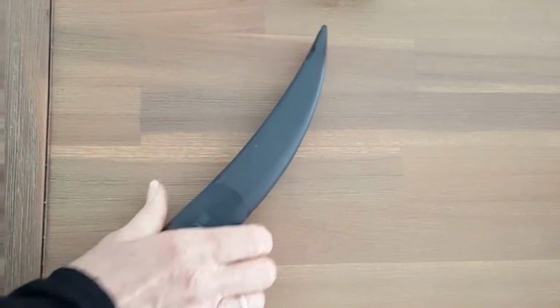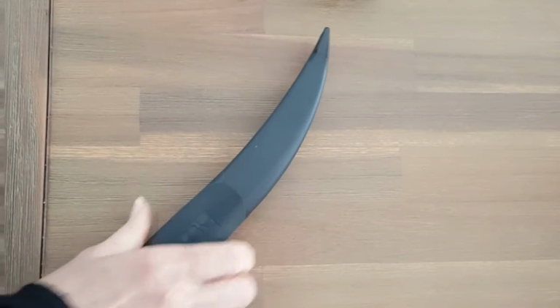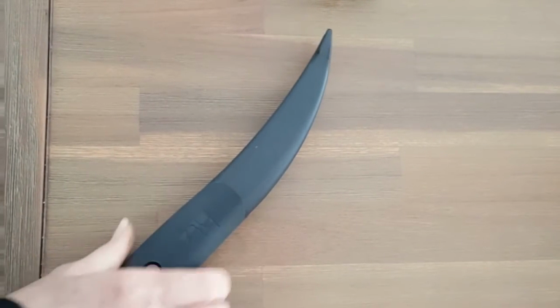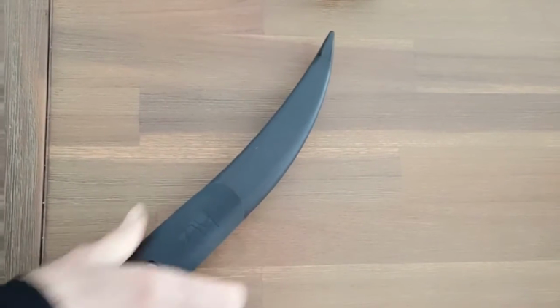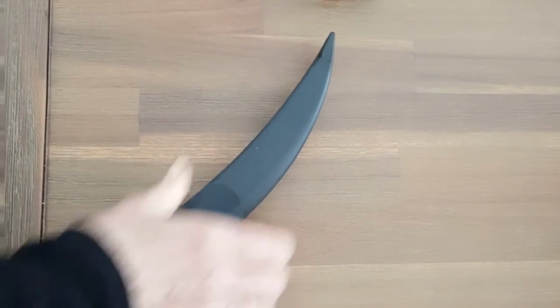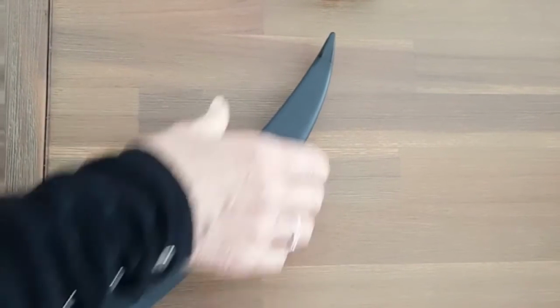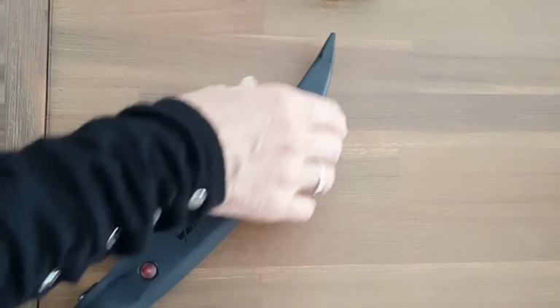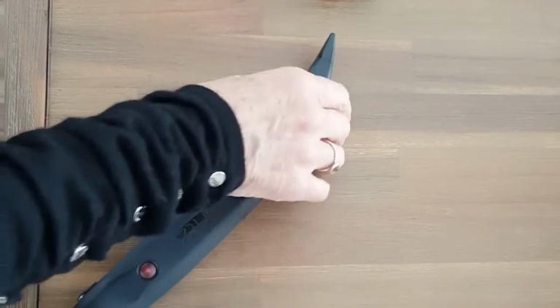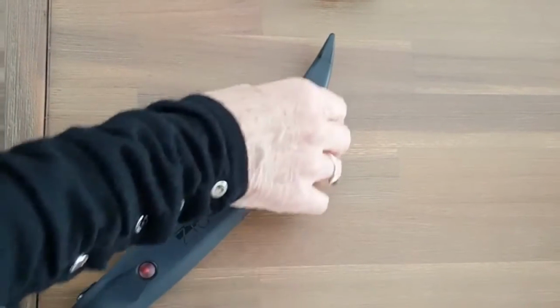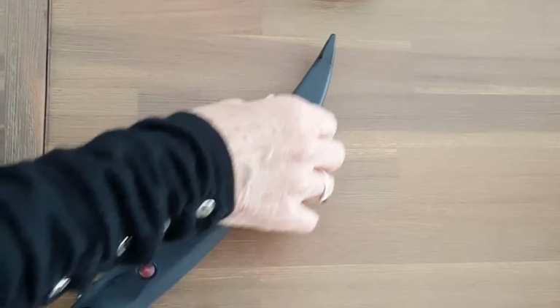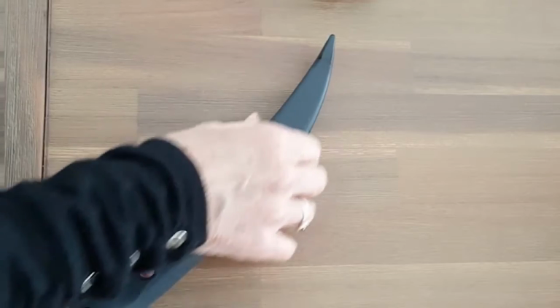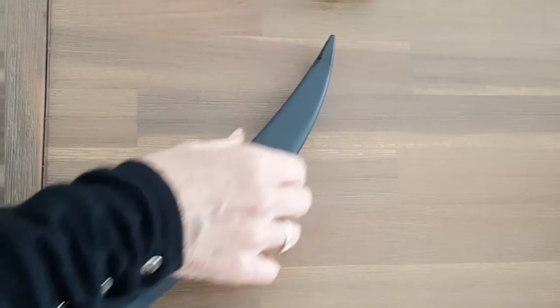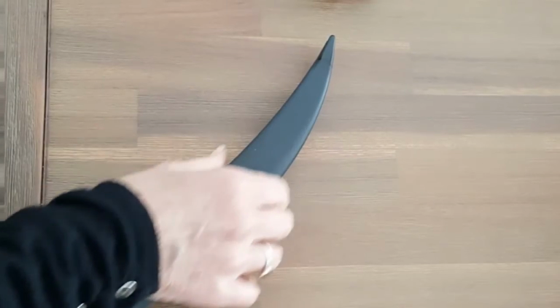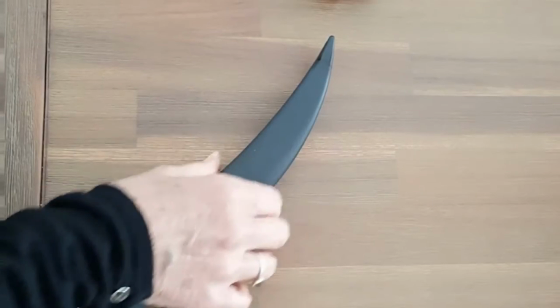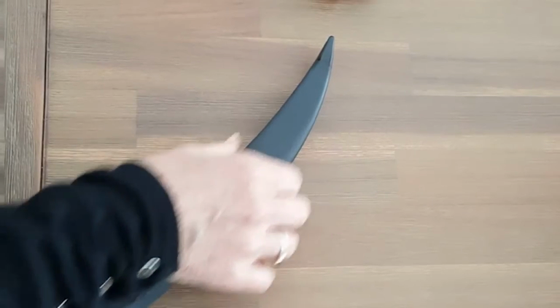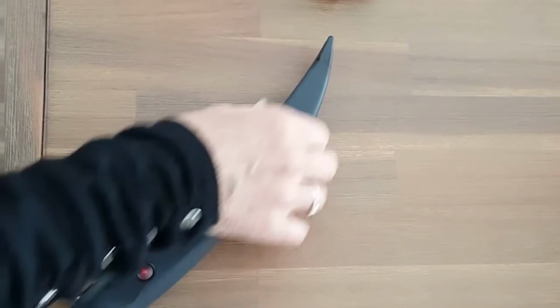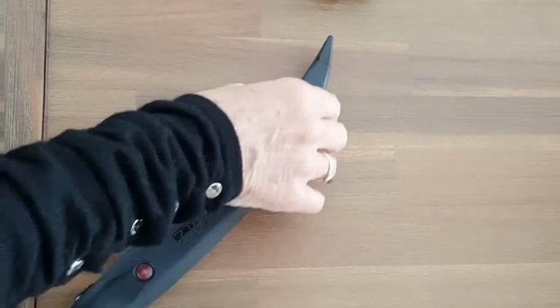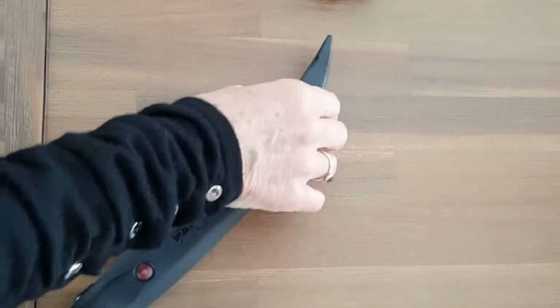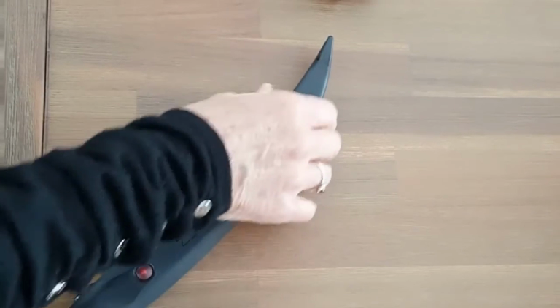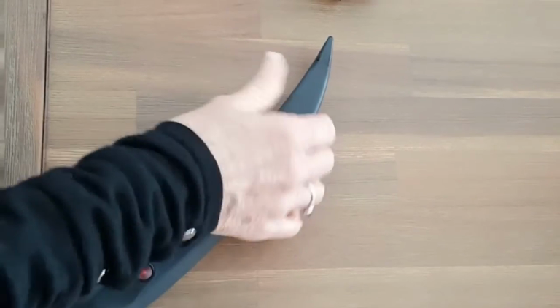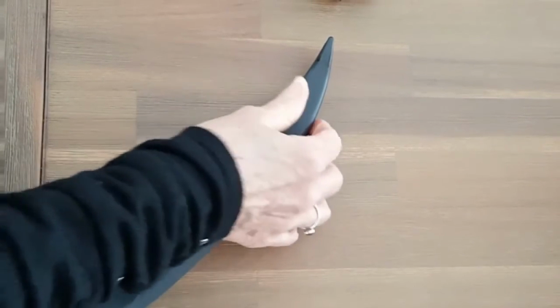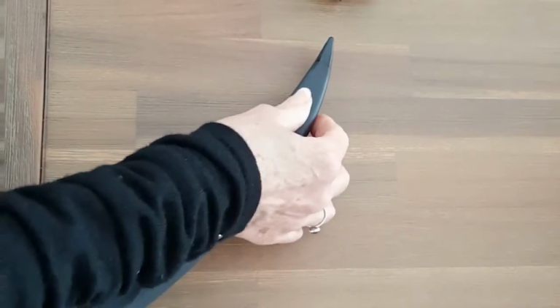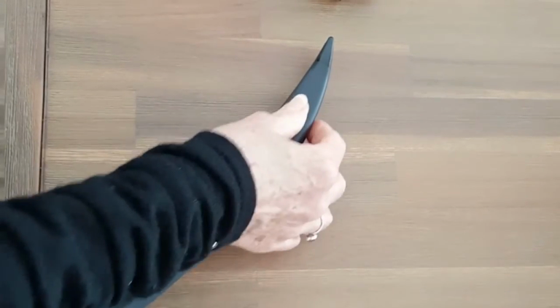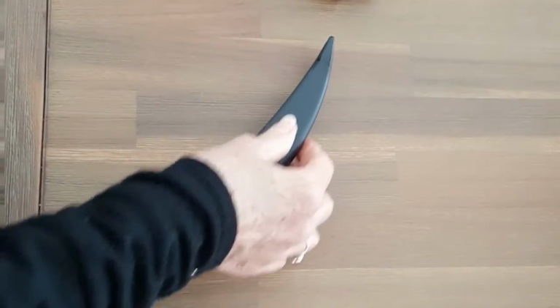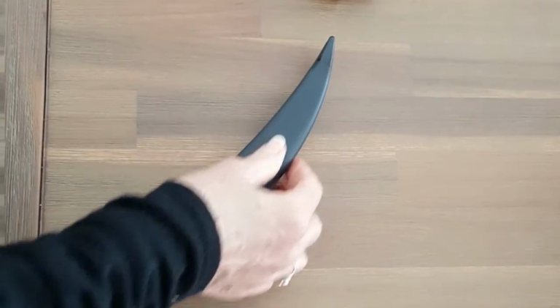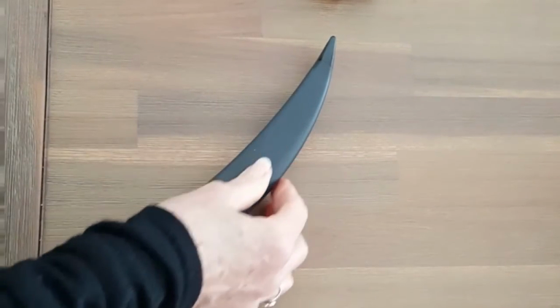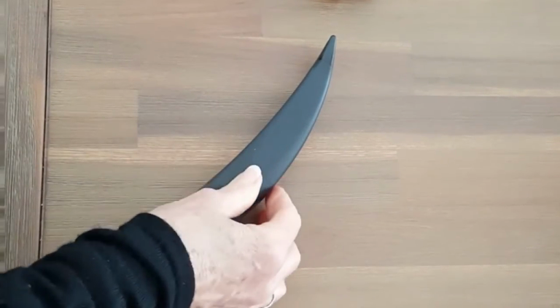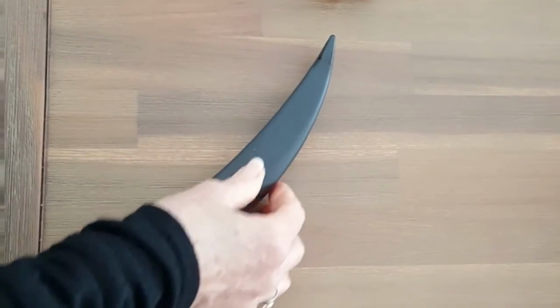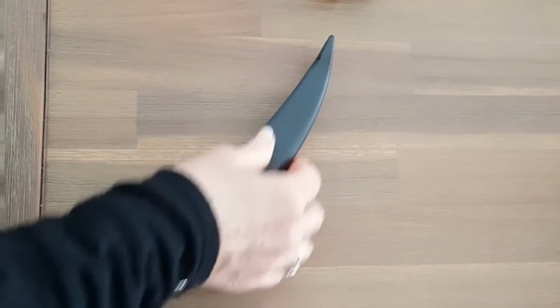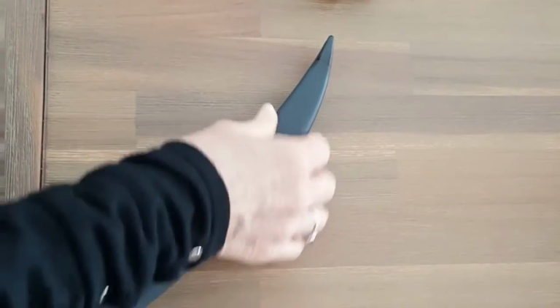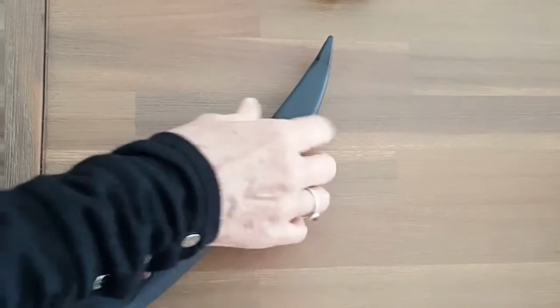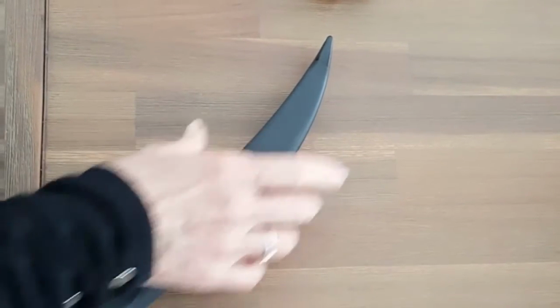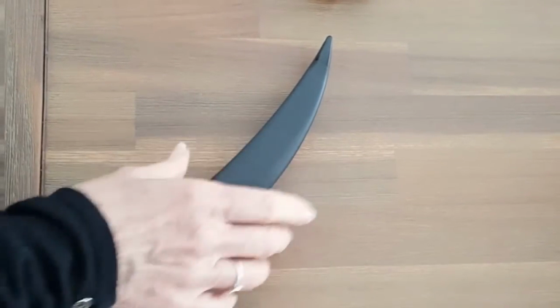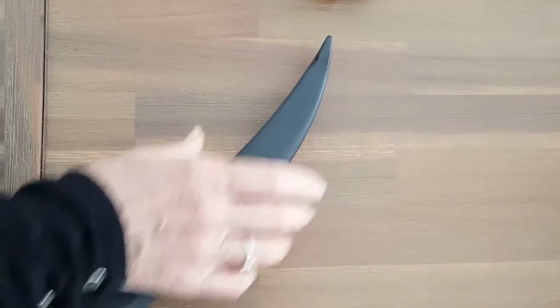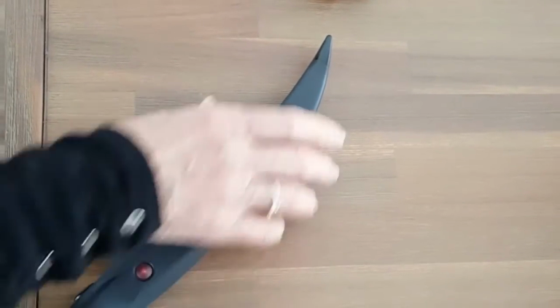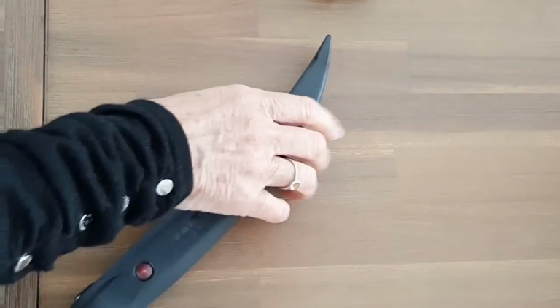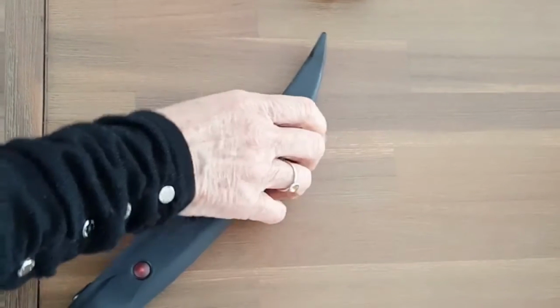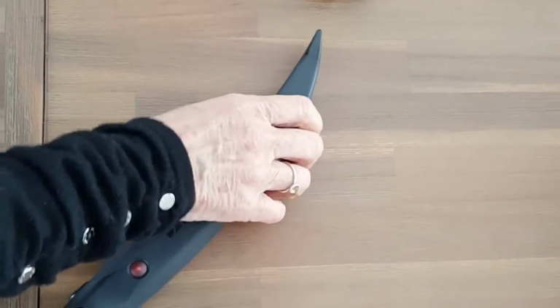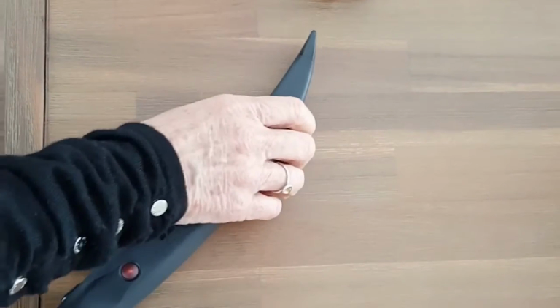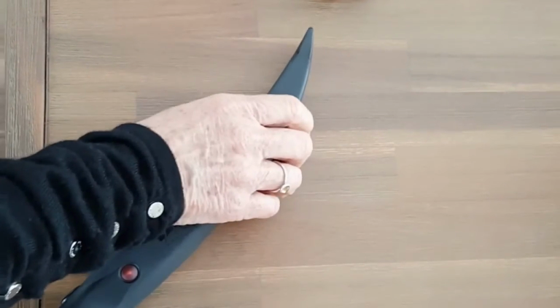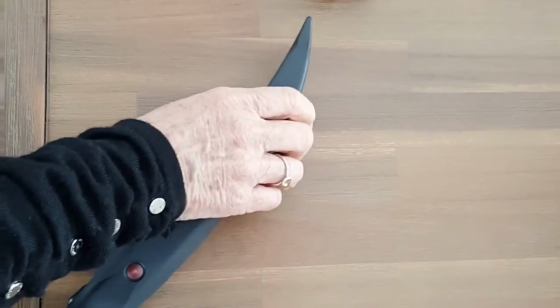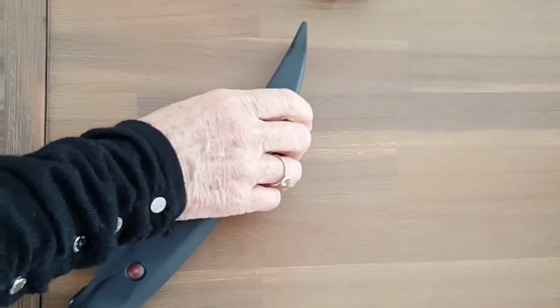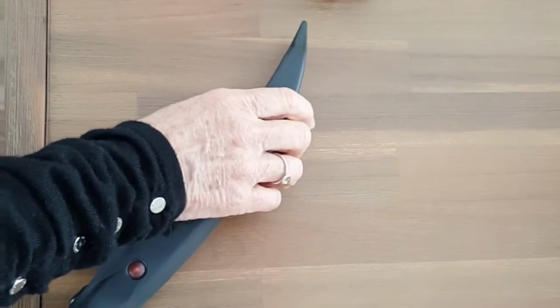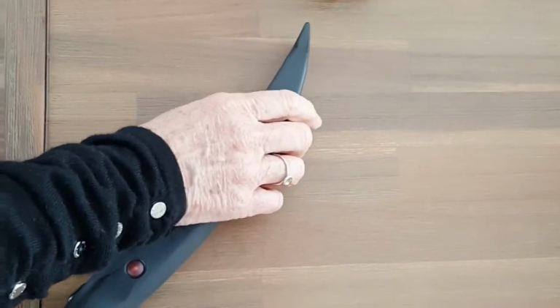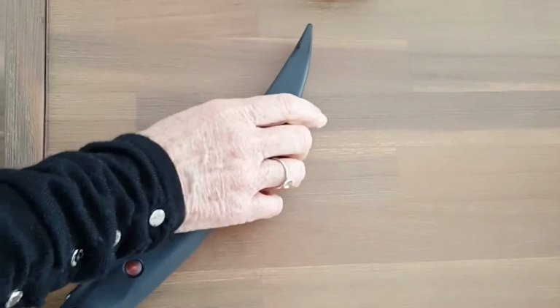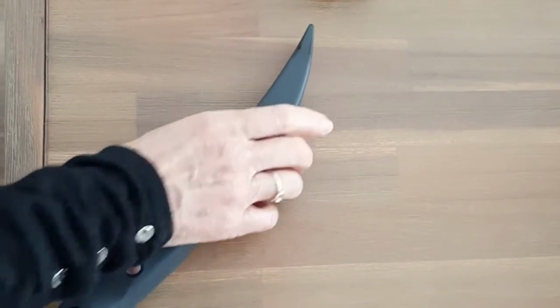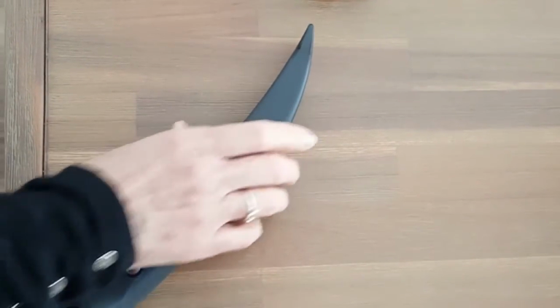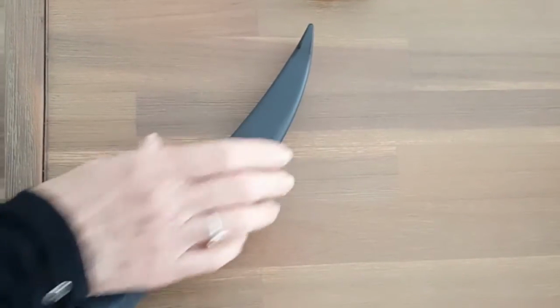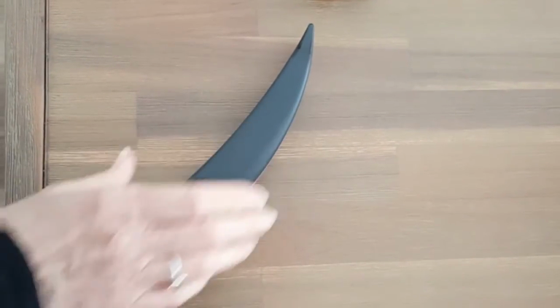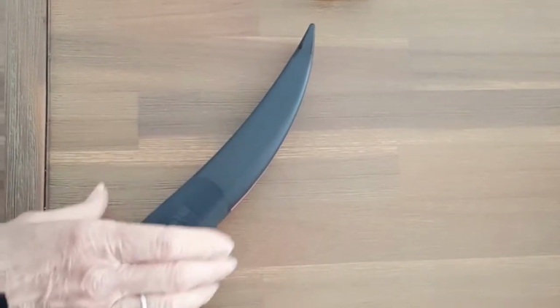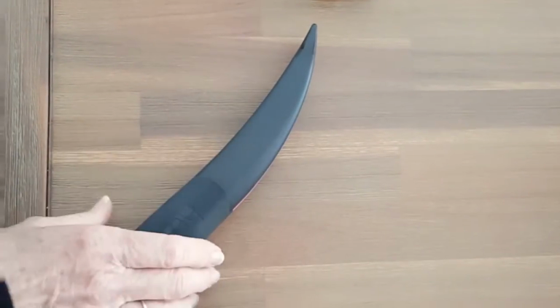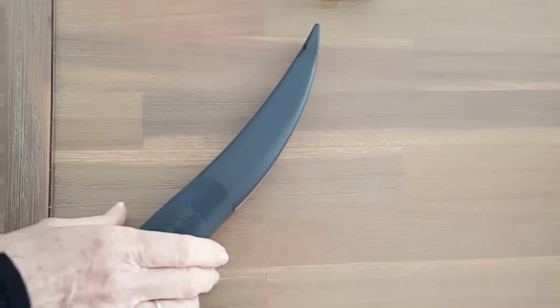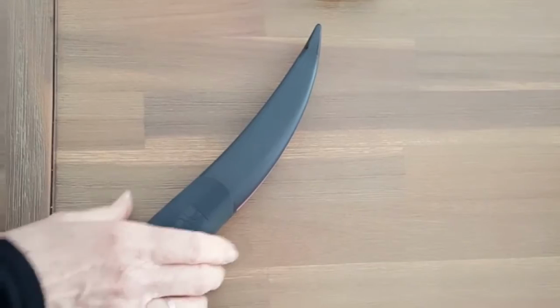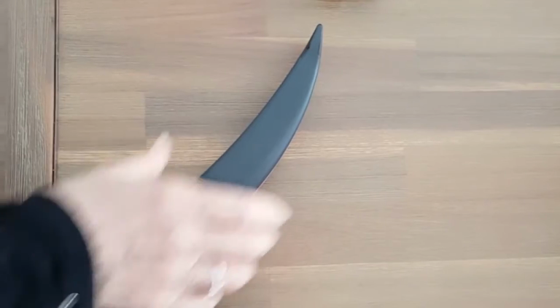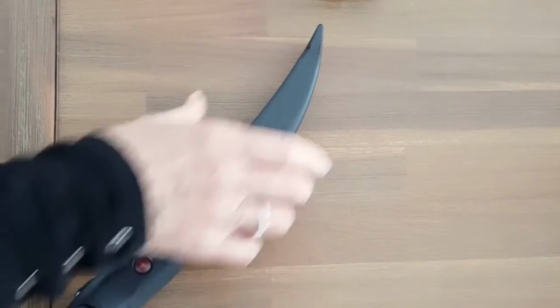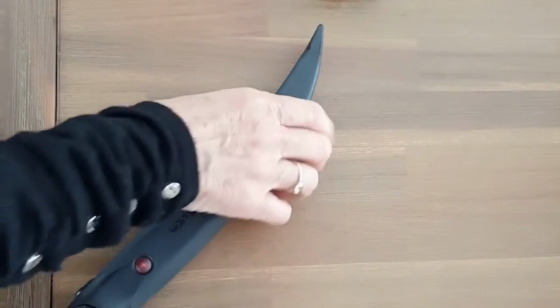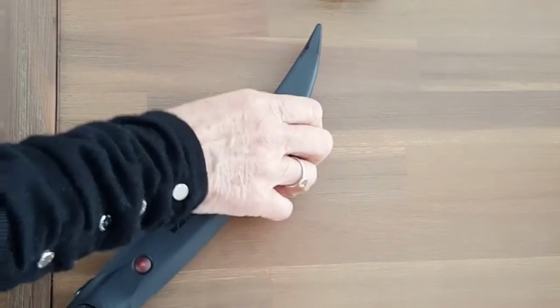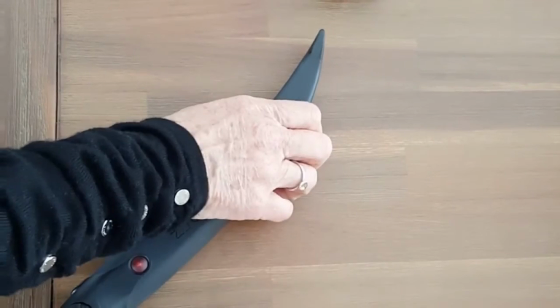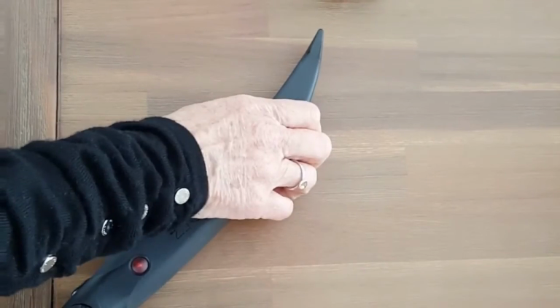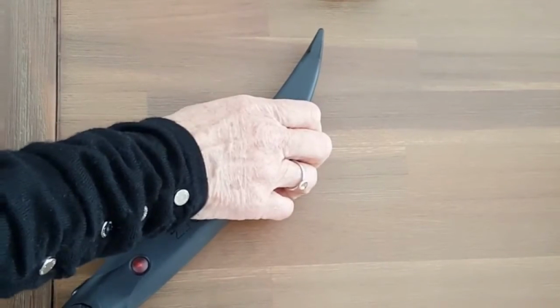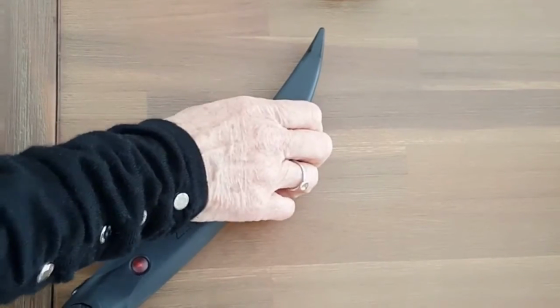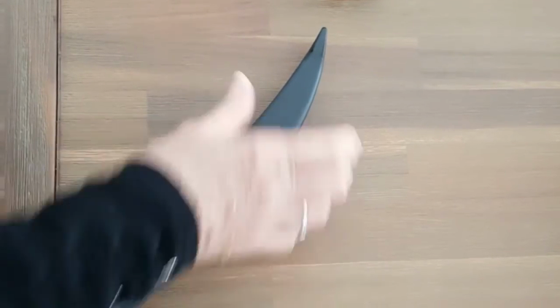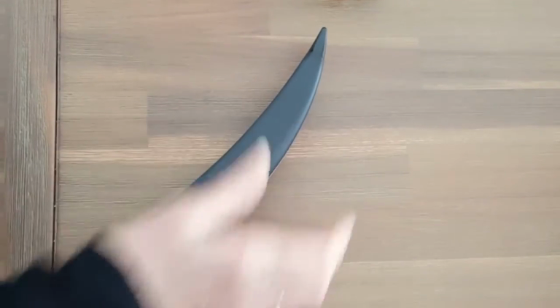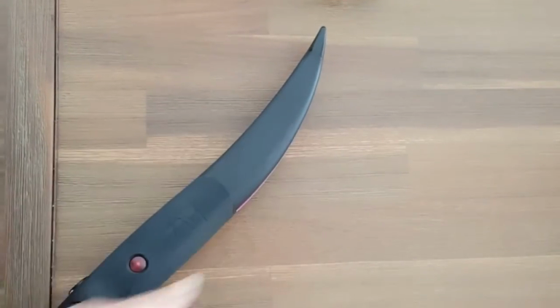Never touch your hot iron around the hot plates. You wouldn't pick up another hot iron around that area.